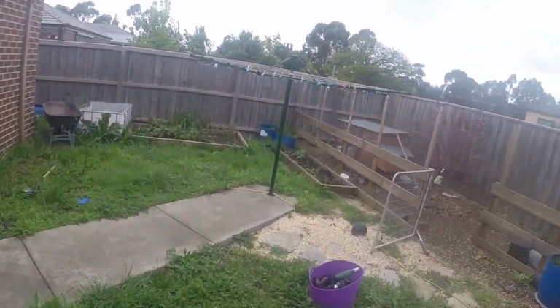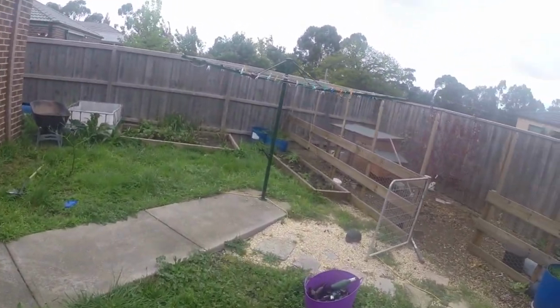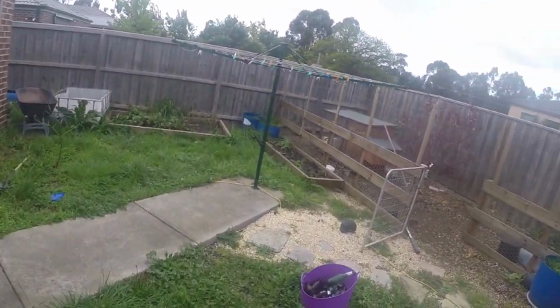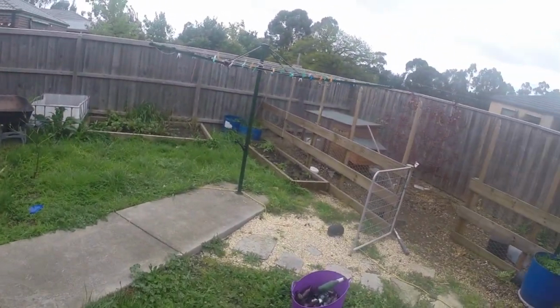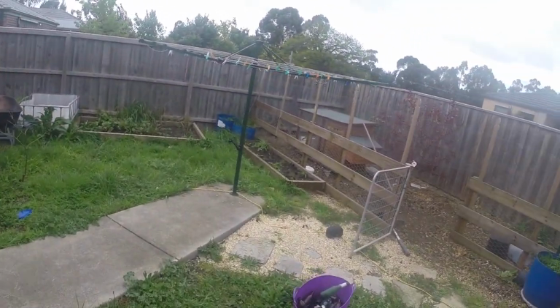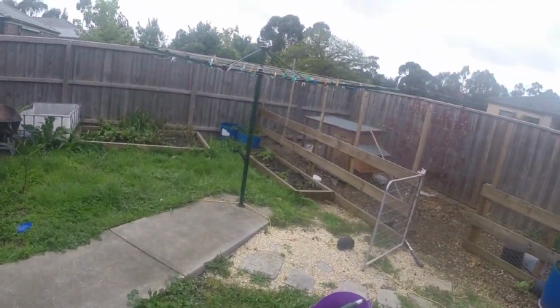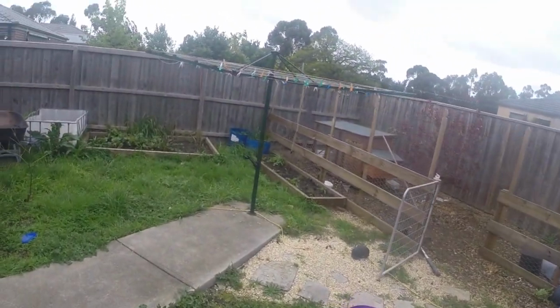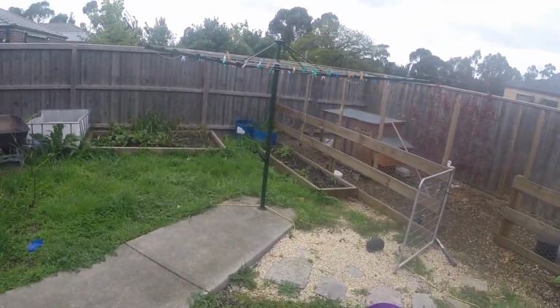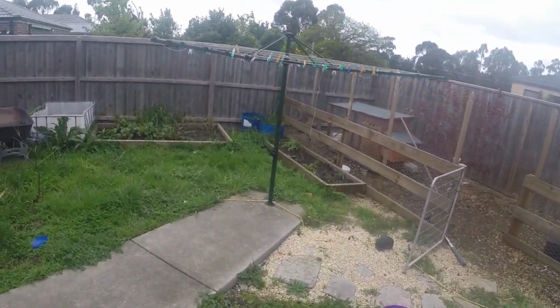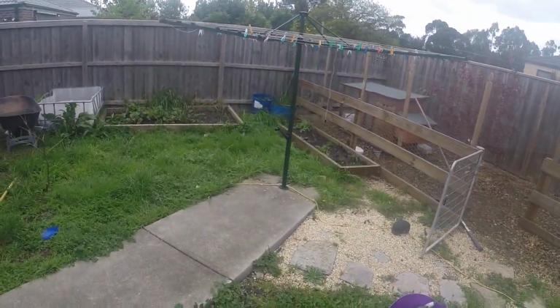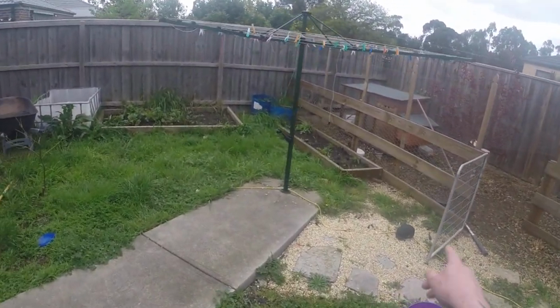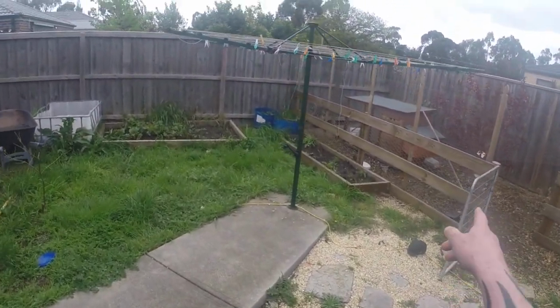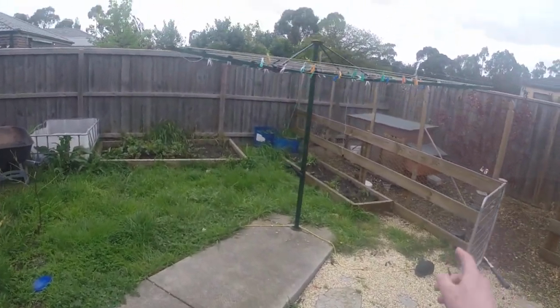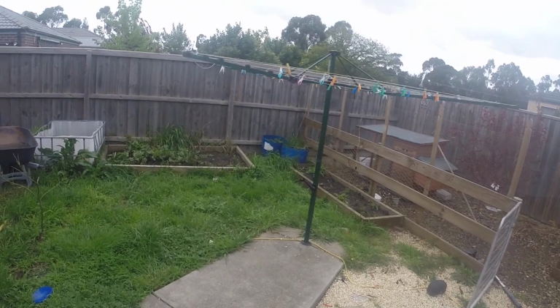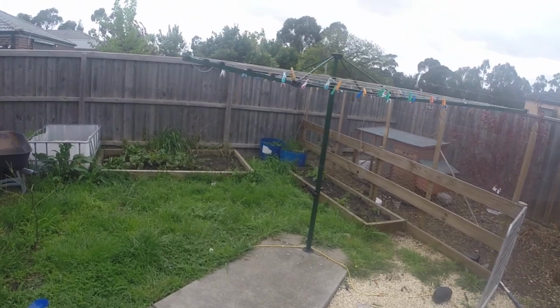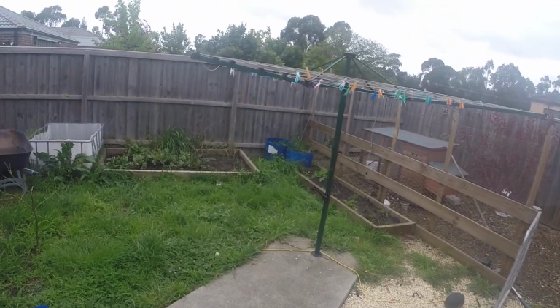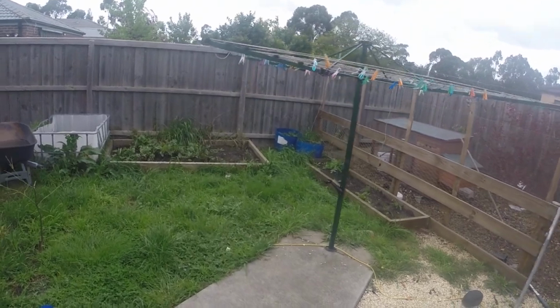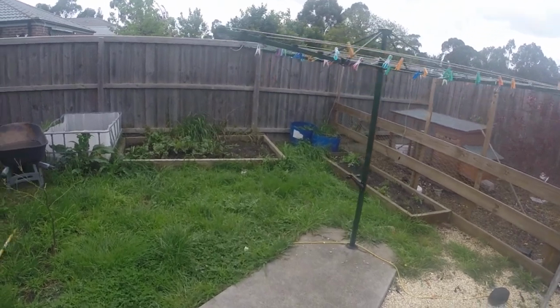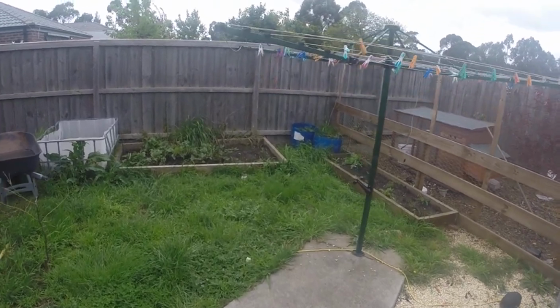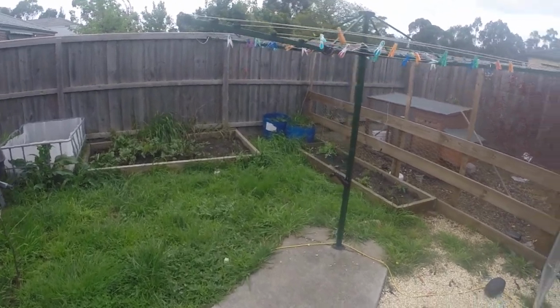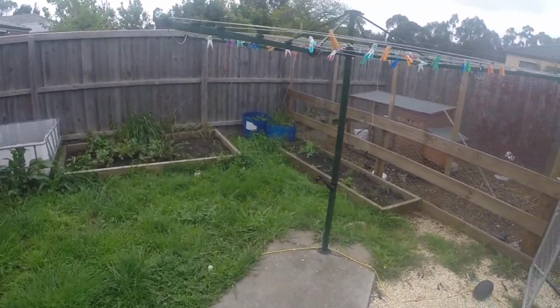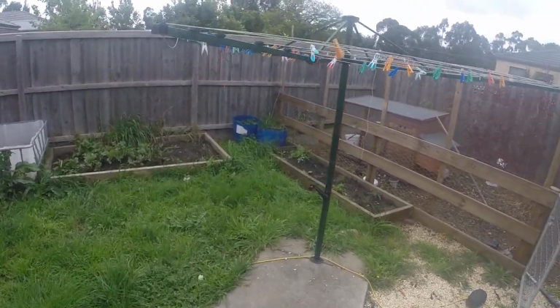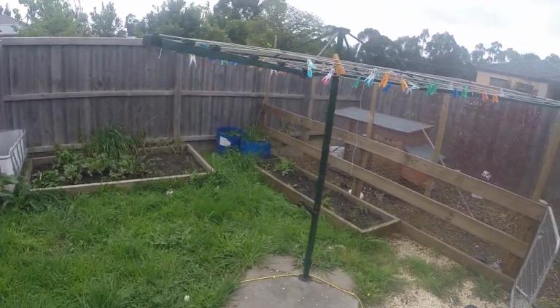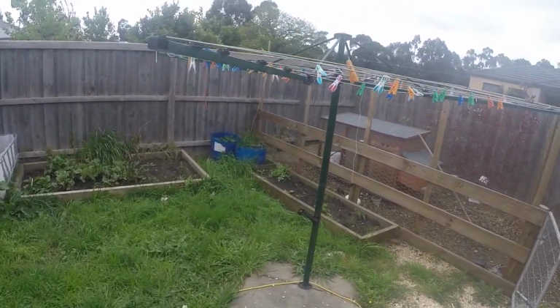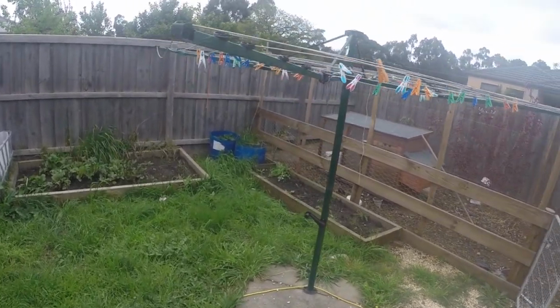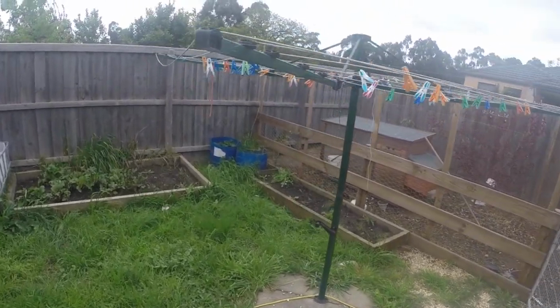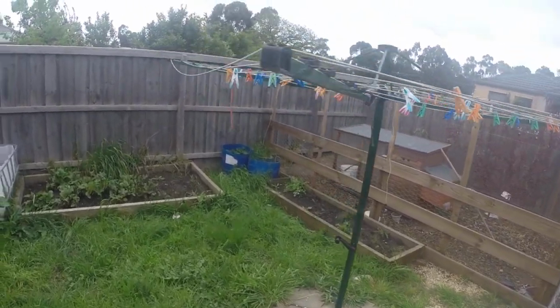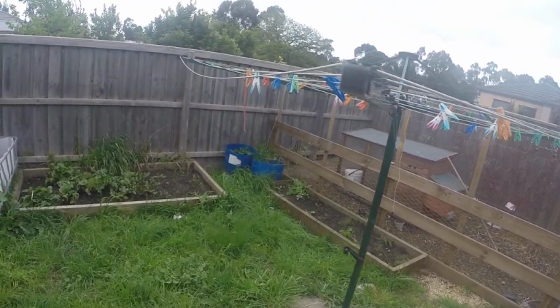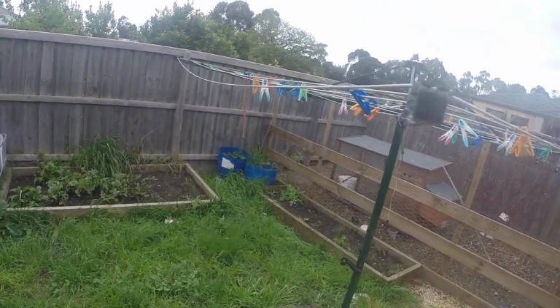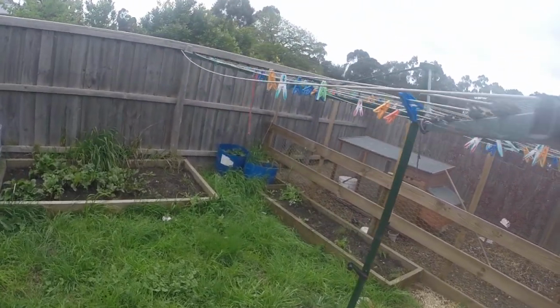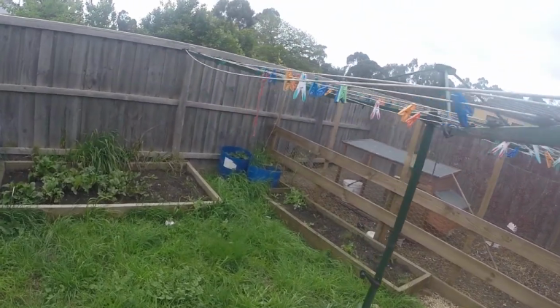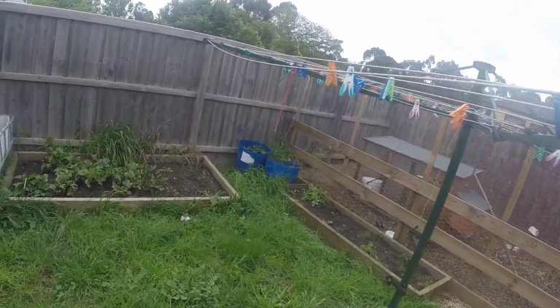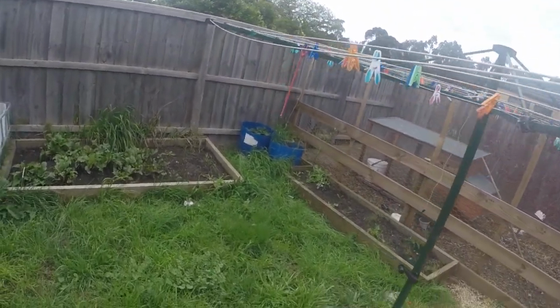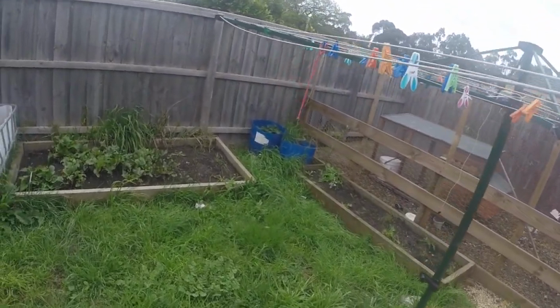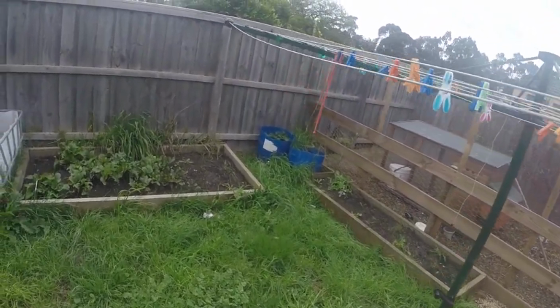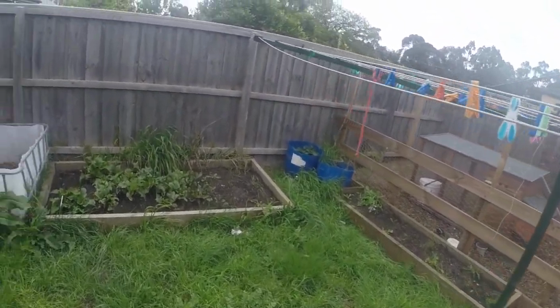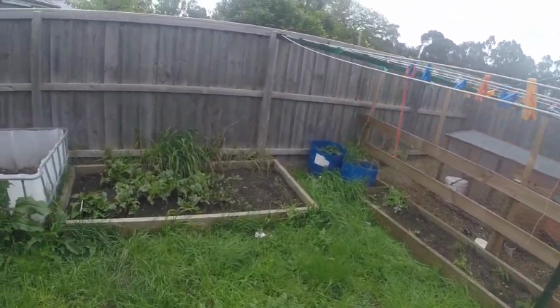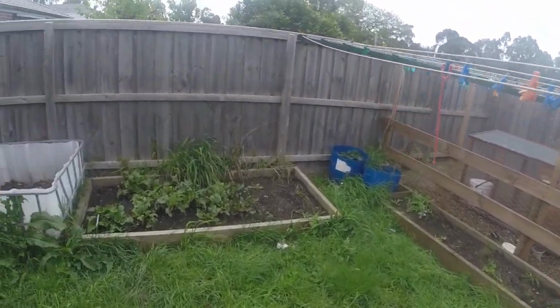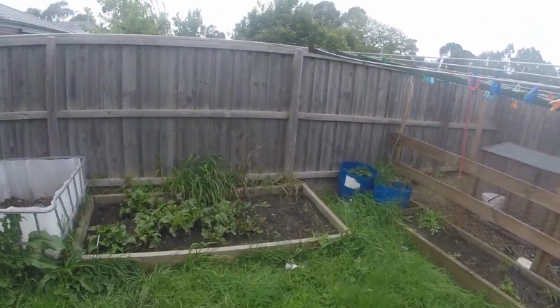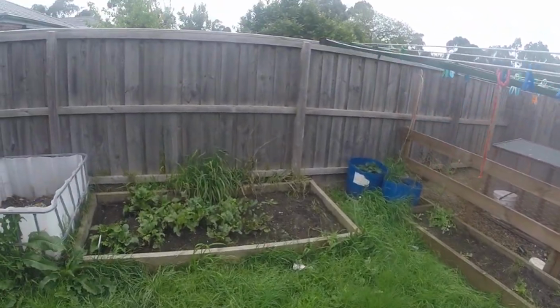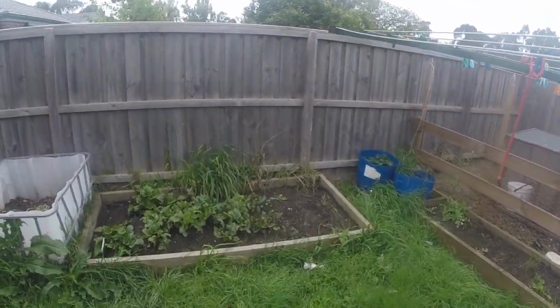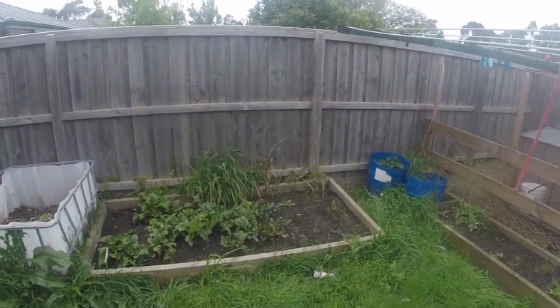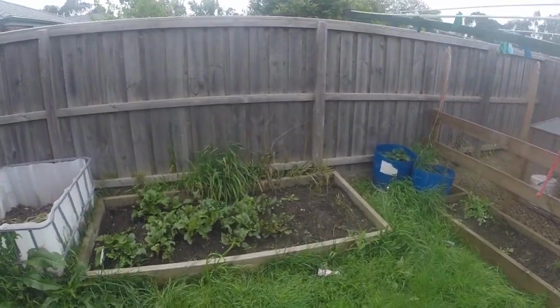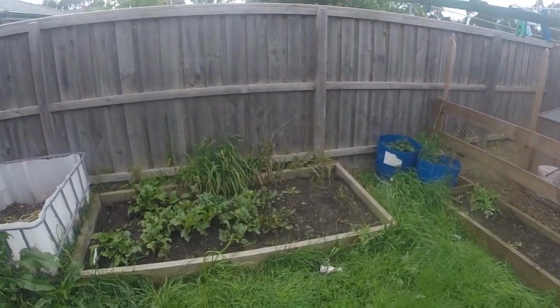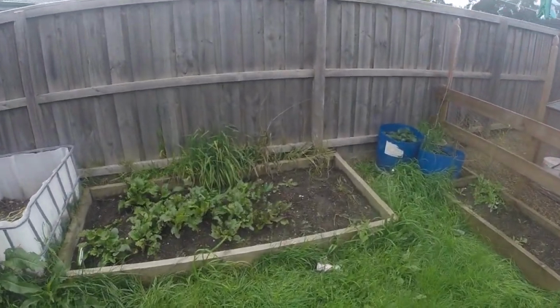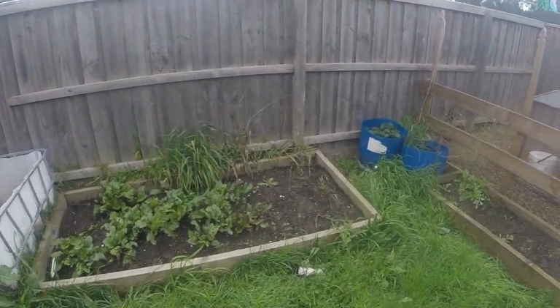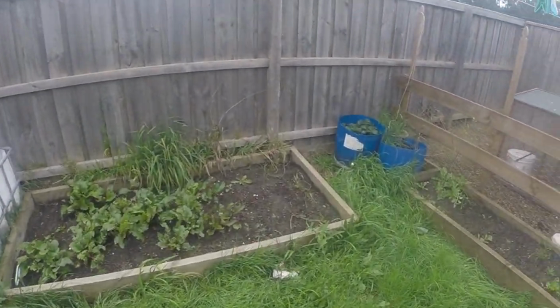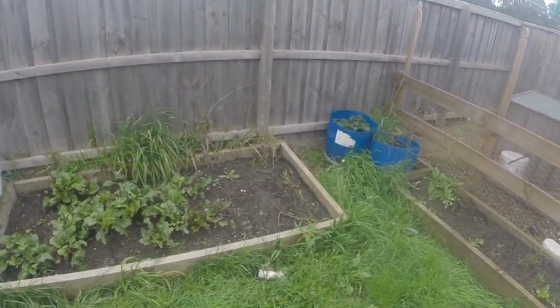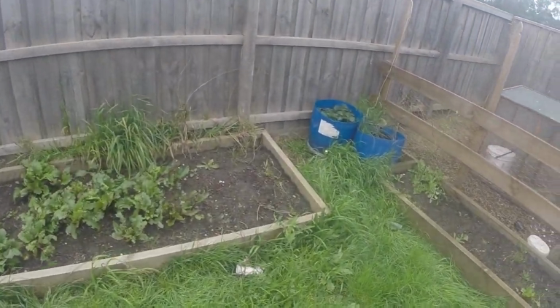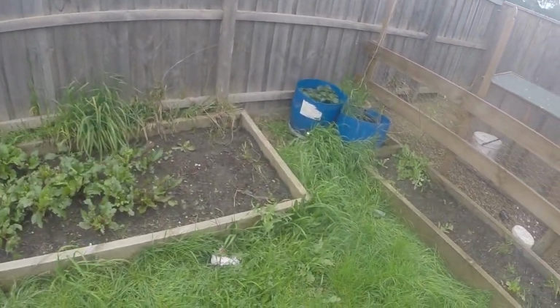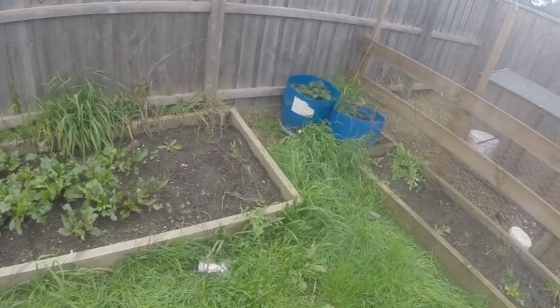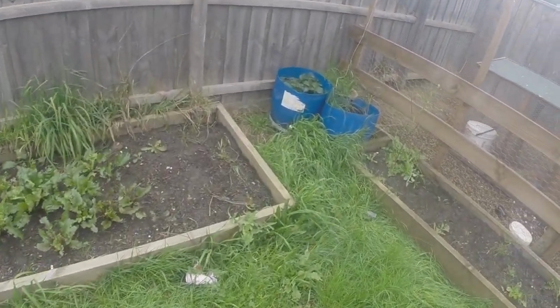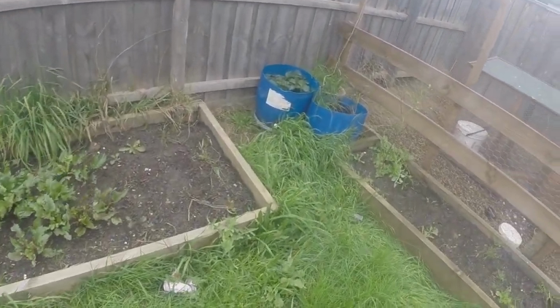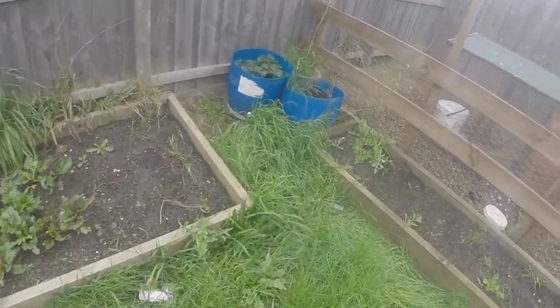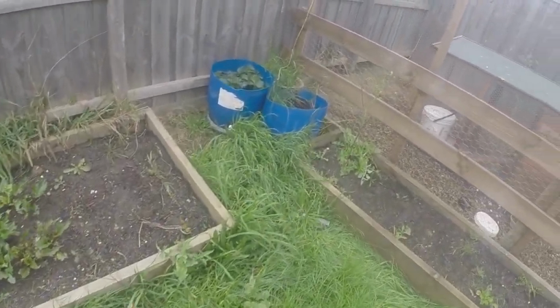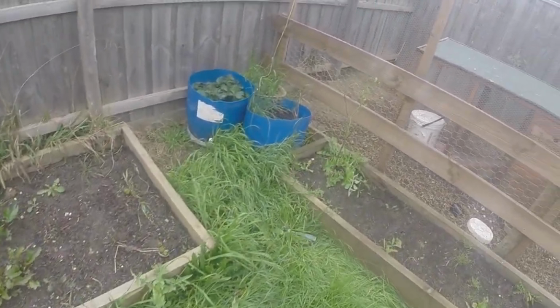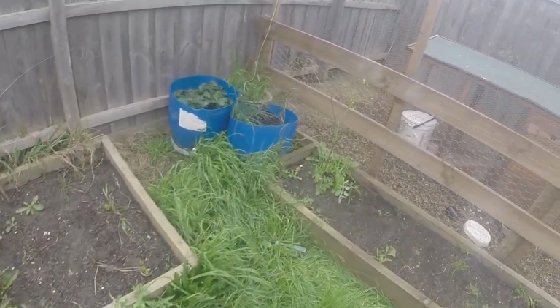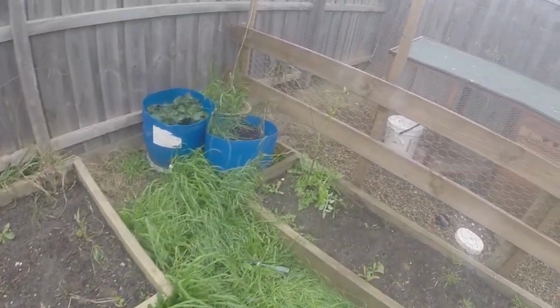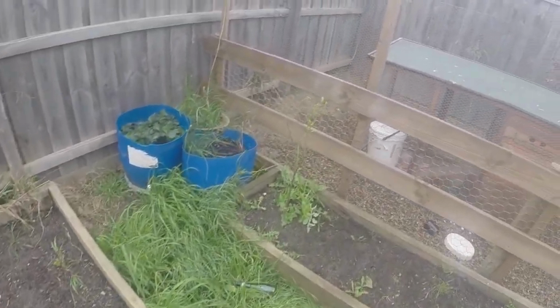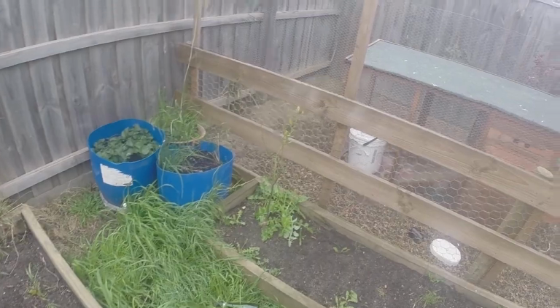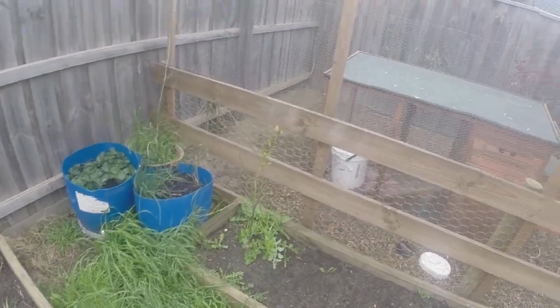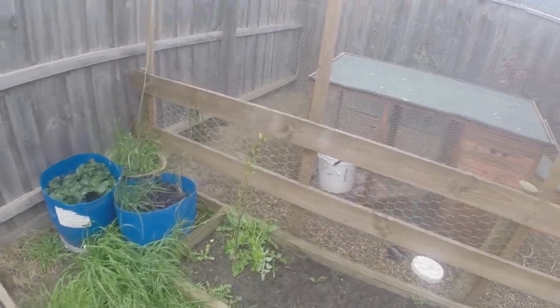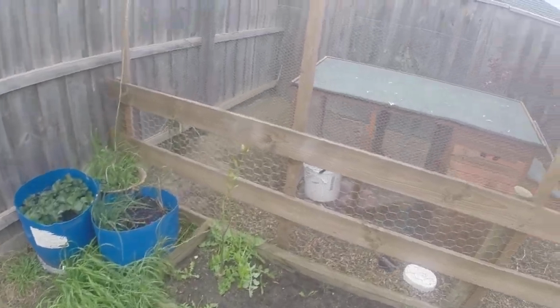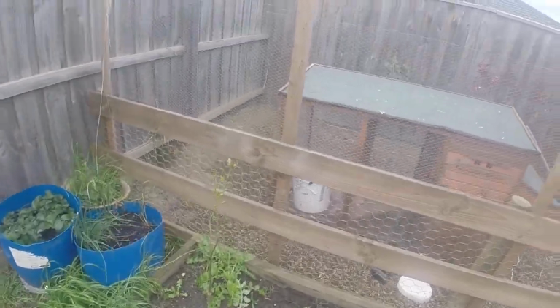All the chooks got eaten by foxes, so we've got none of them at the moment. Just some quail in there.